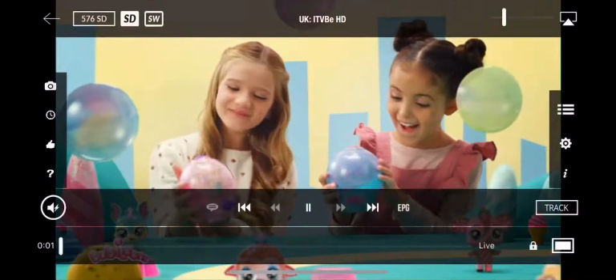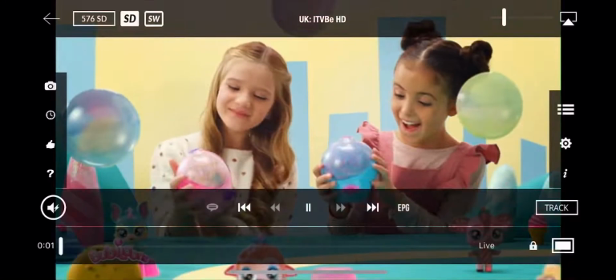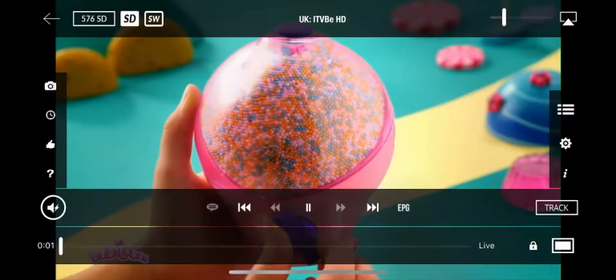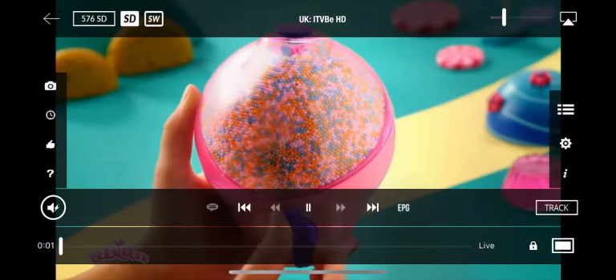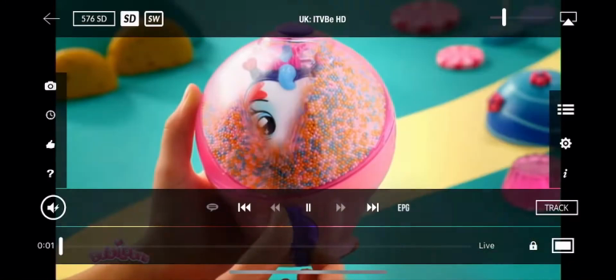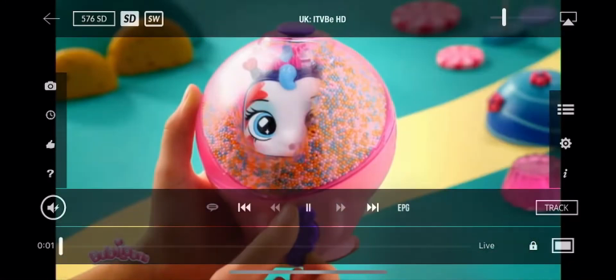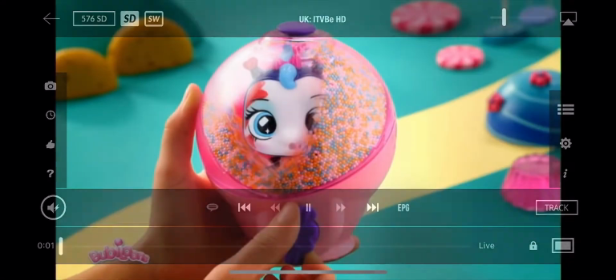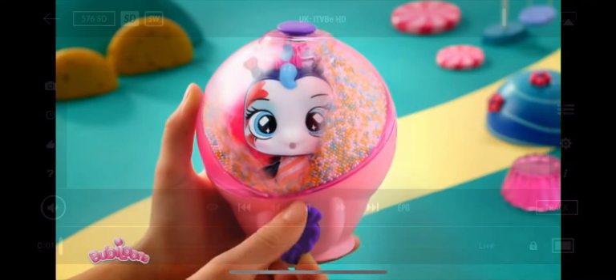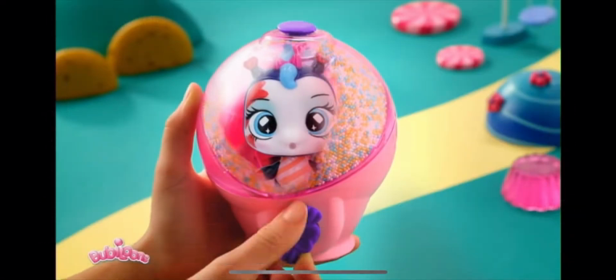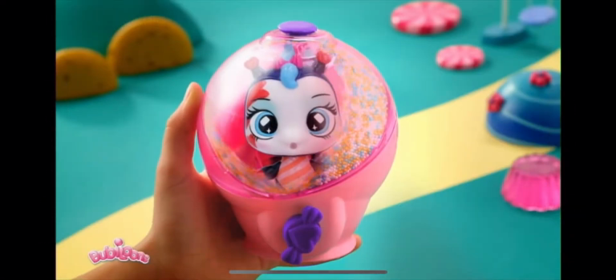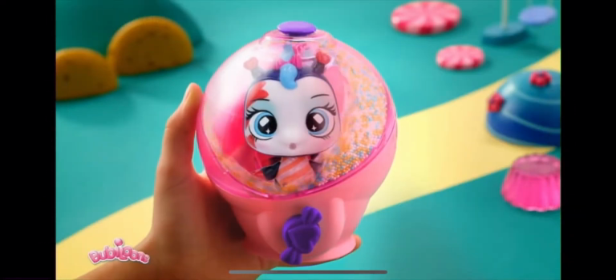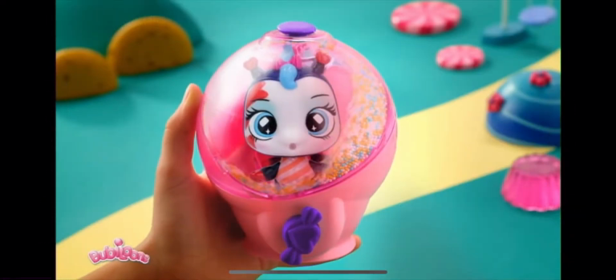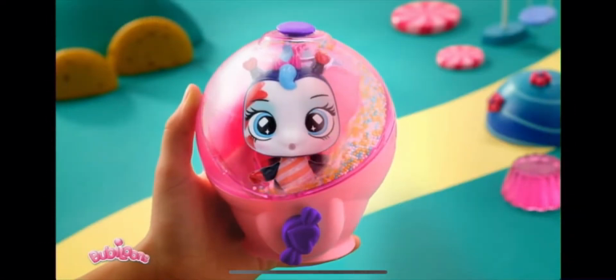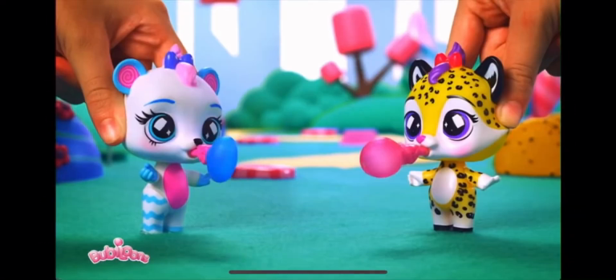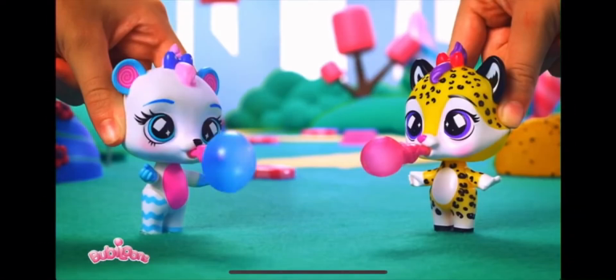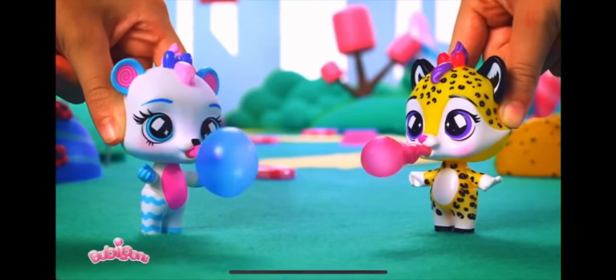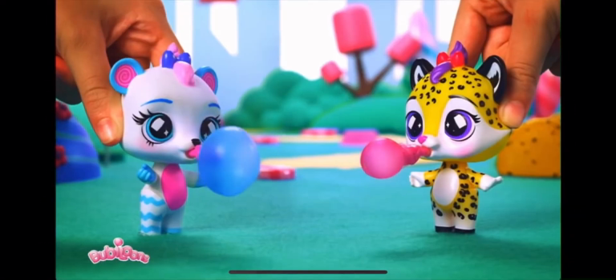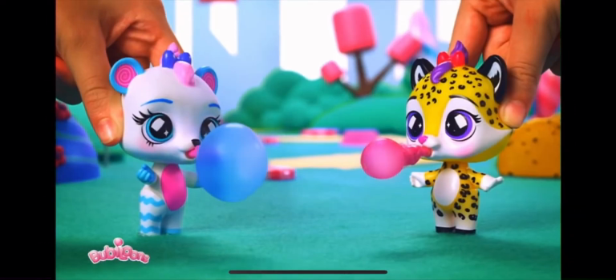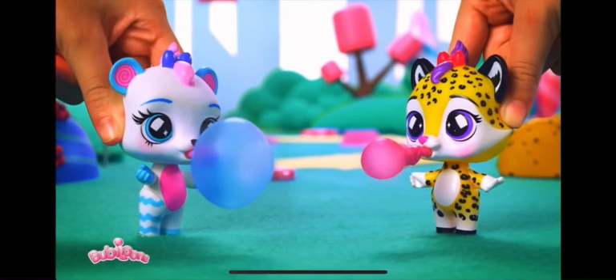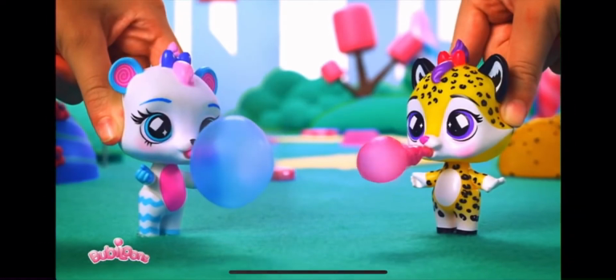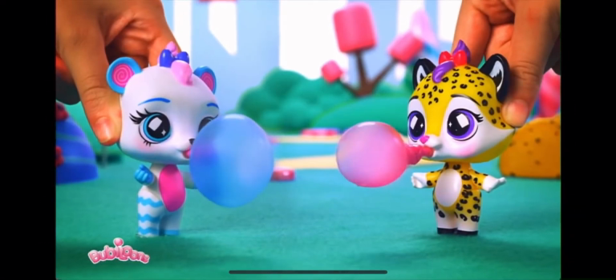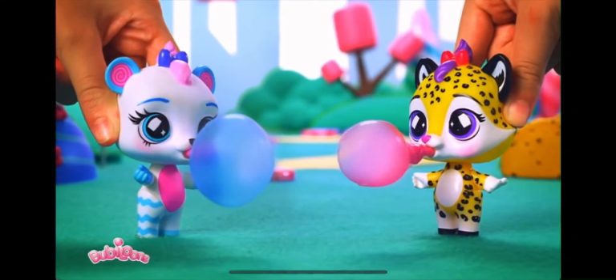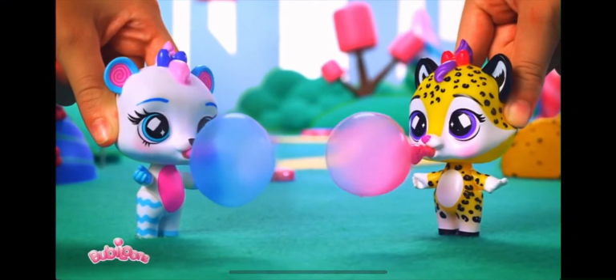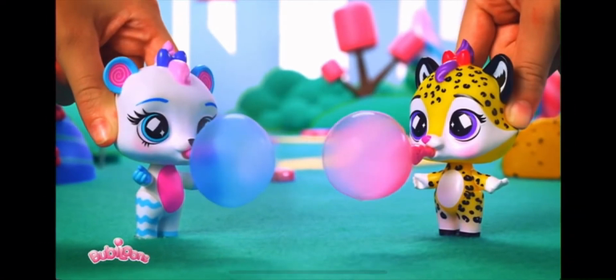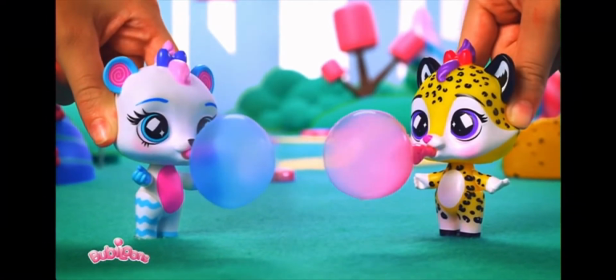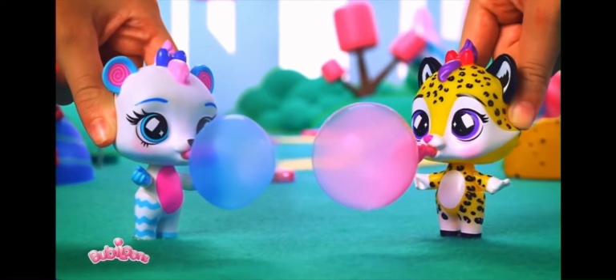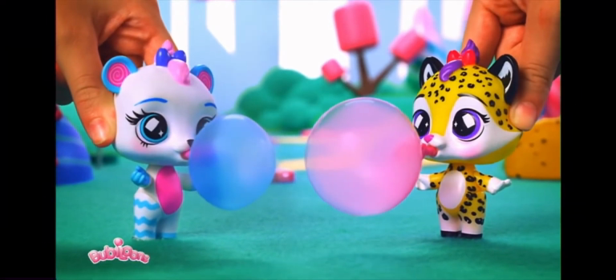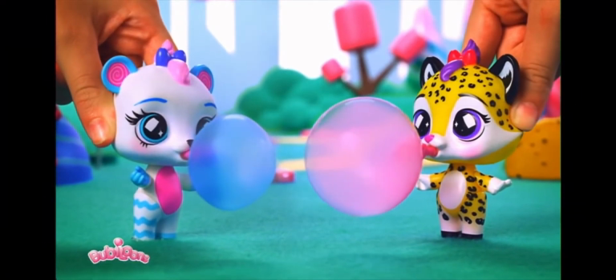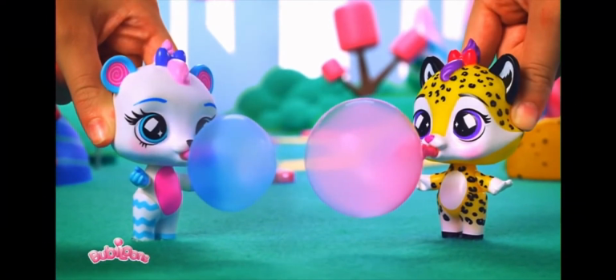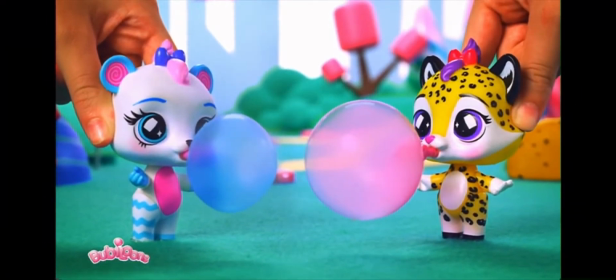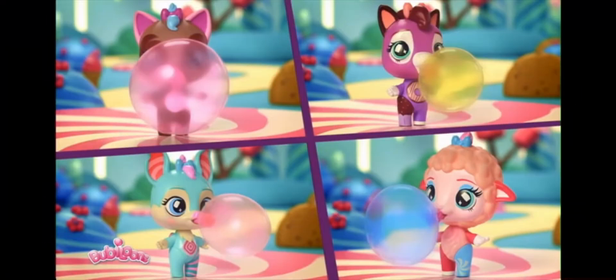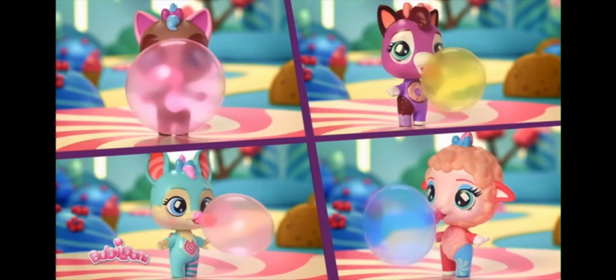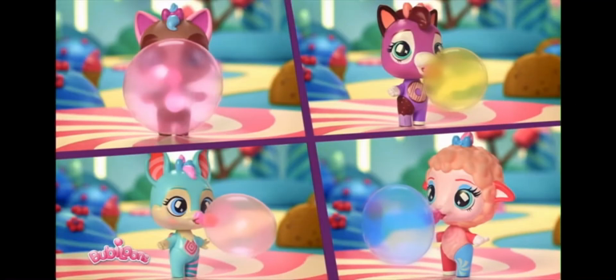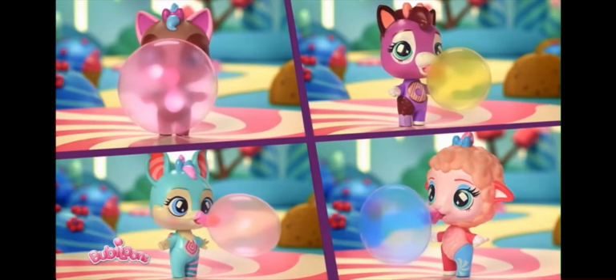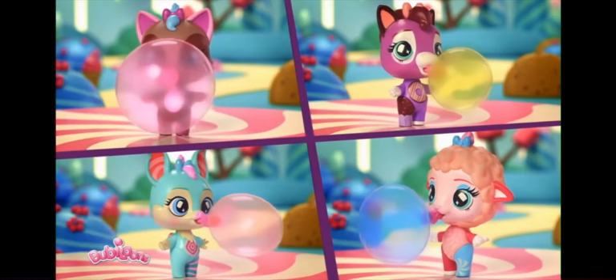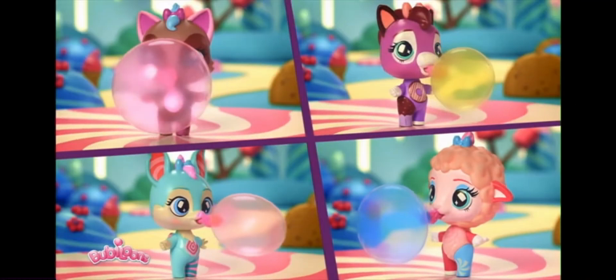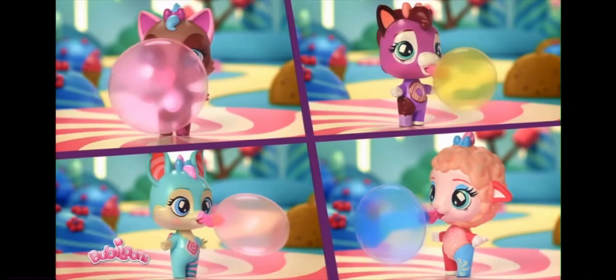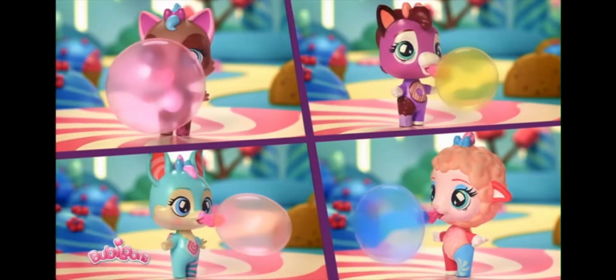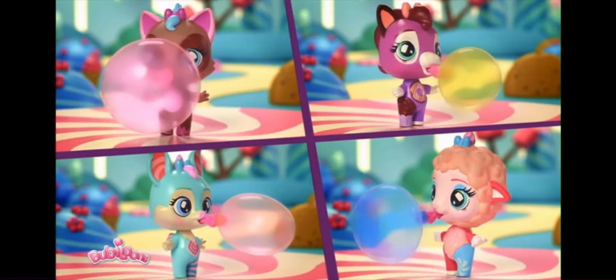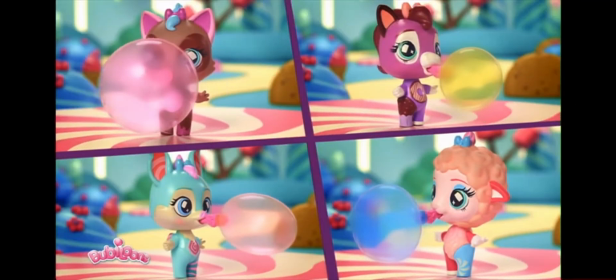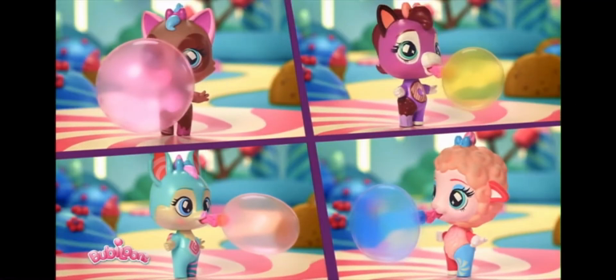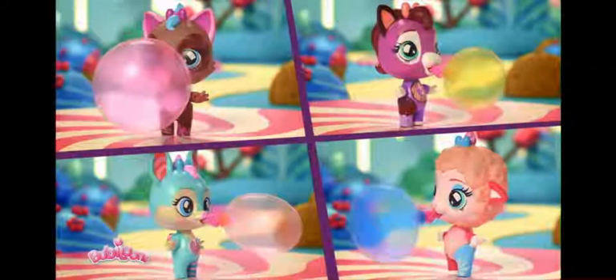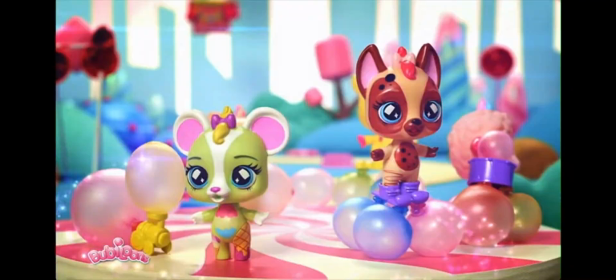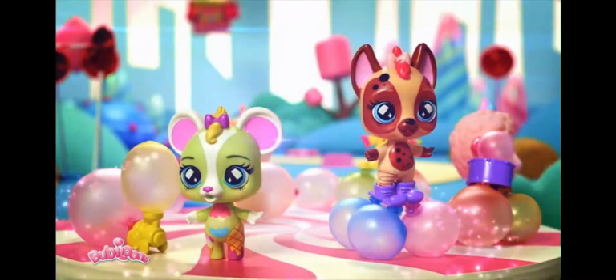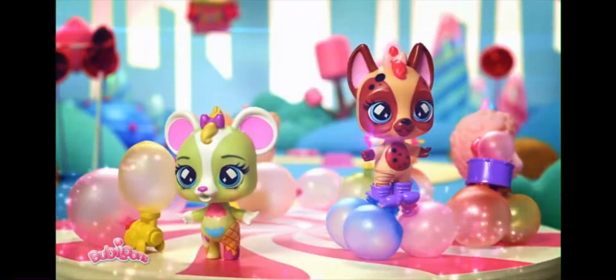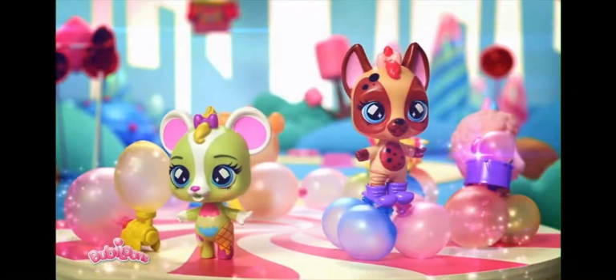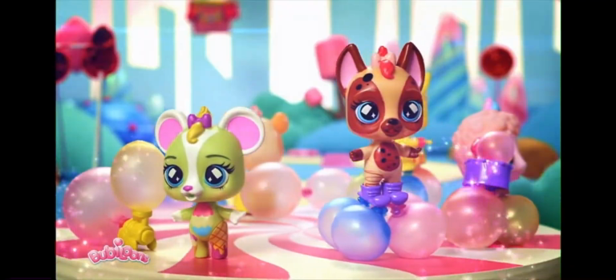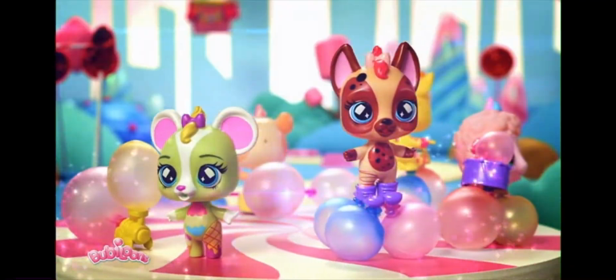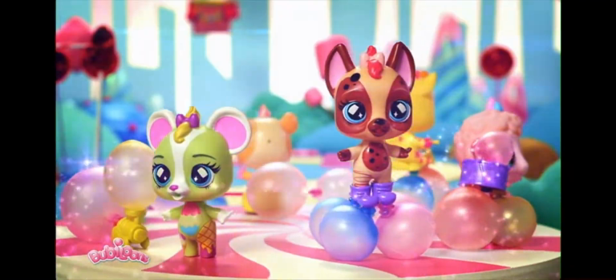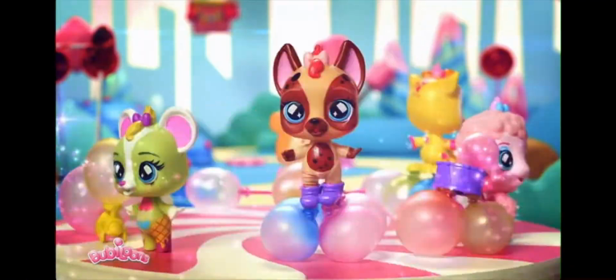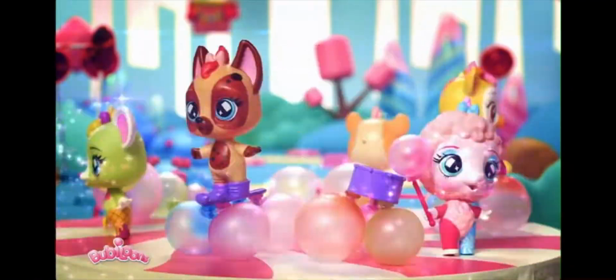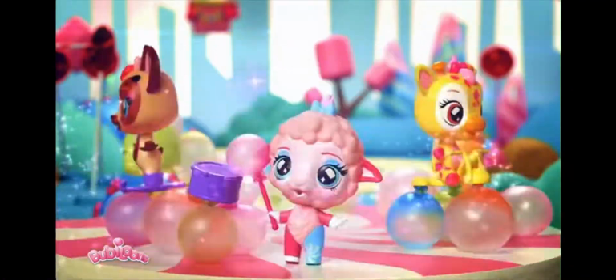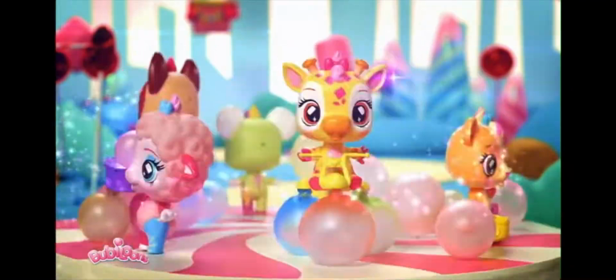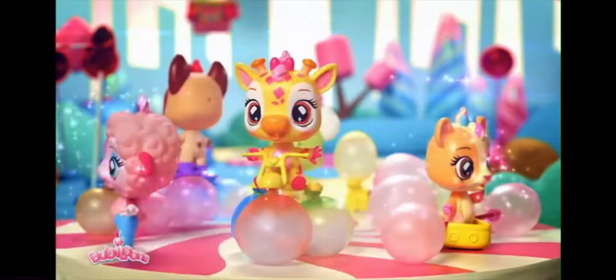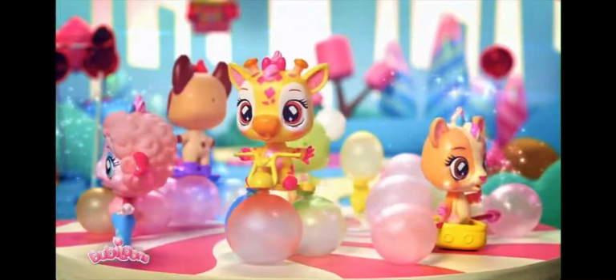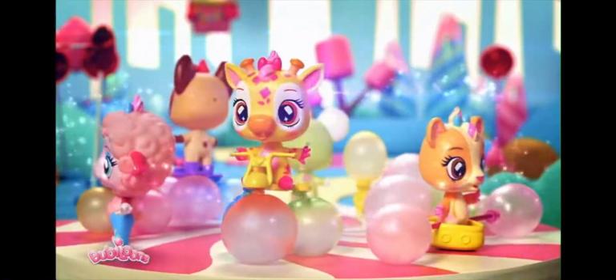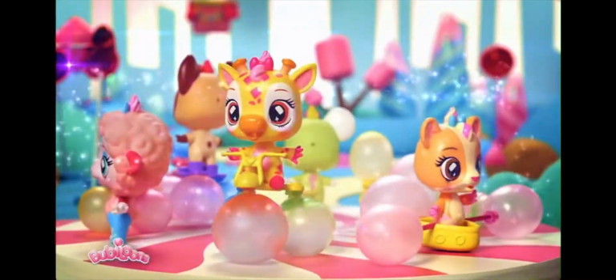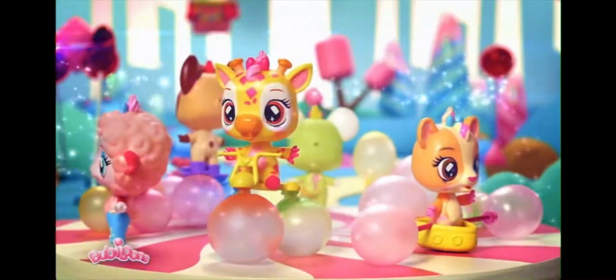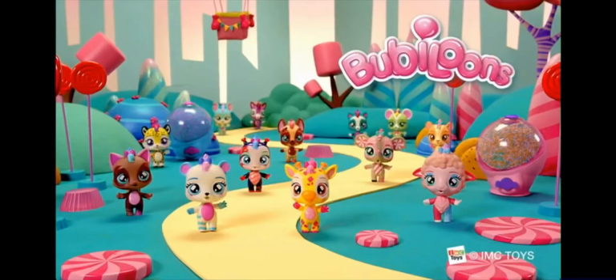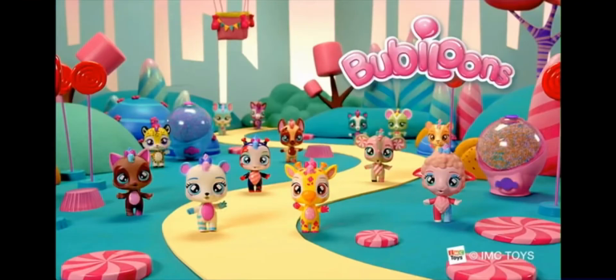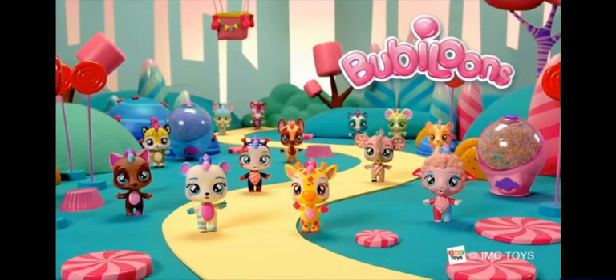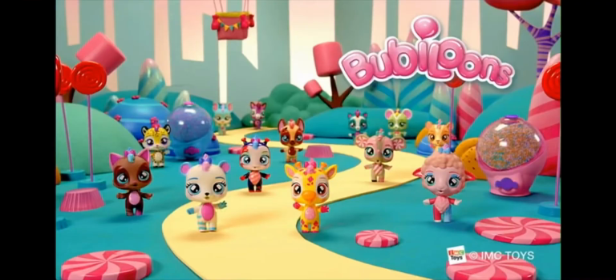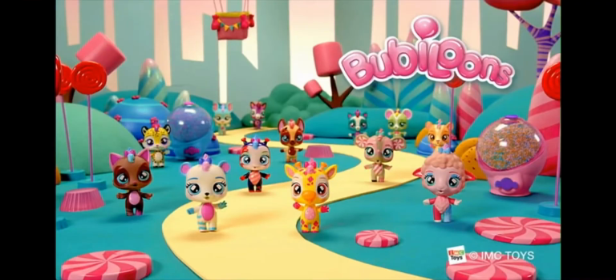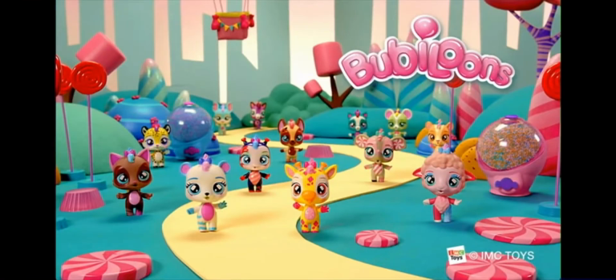Discover the new Babaloons! They inflate different shaped balloons! Create fun accessories with your Babaloons!